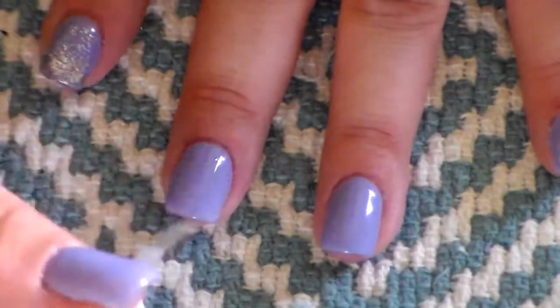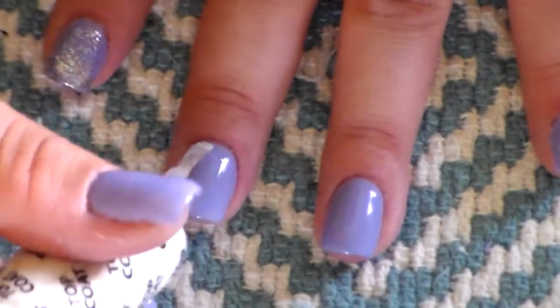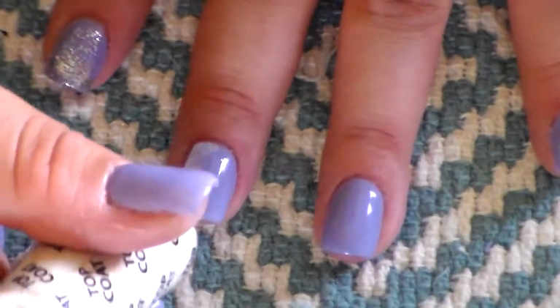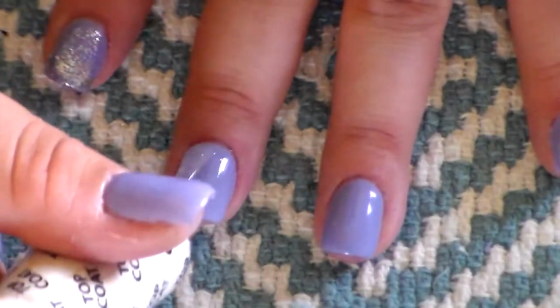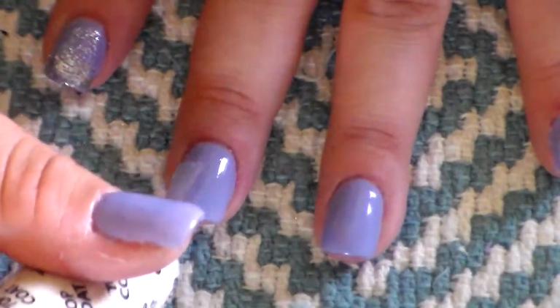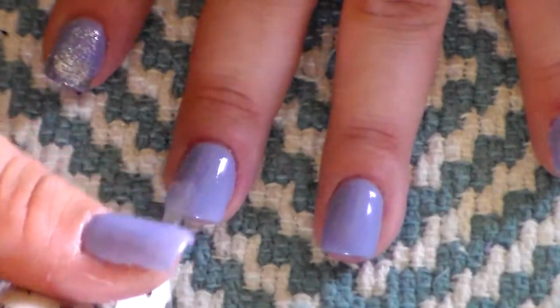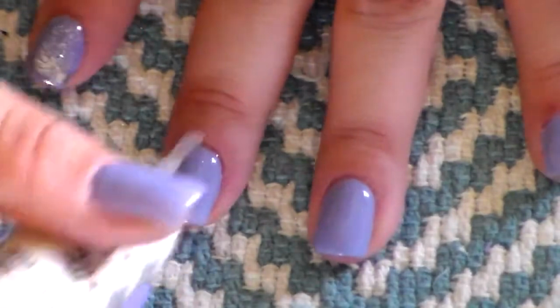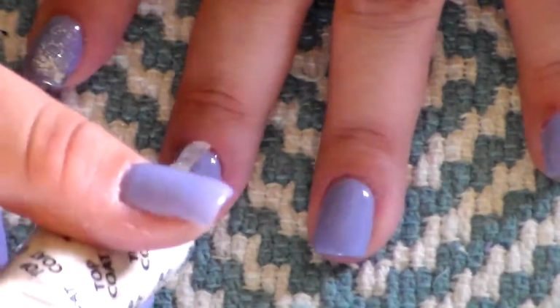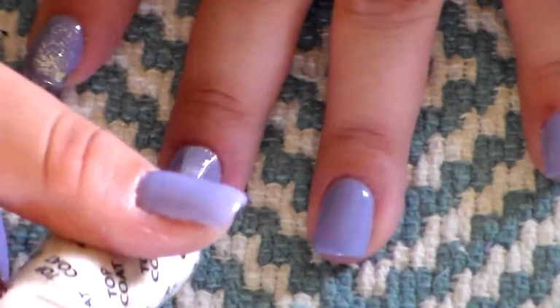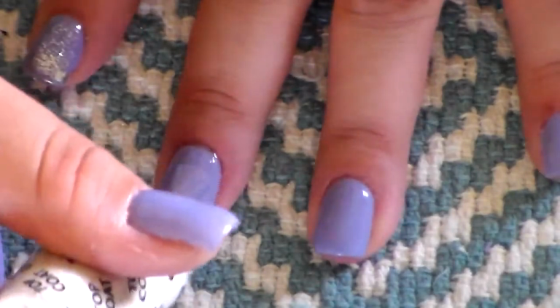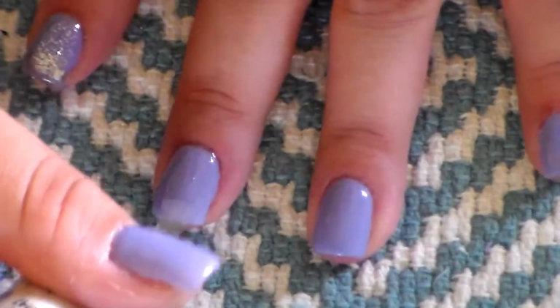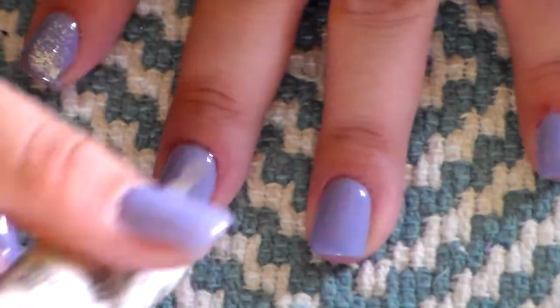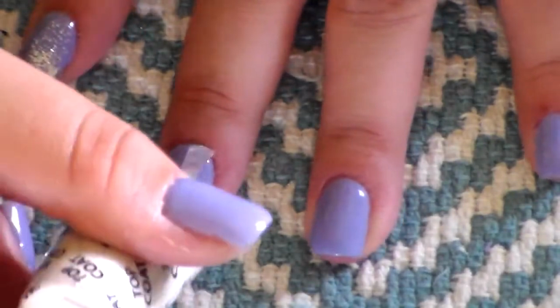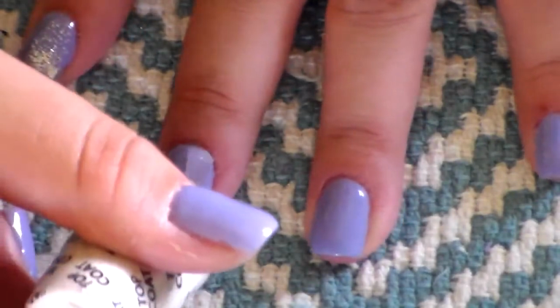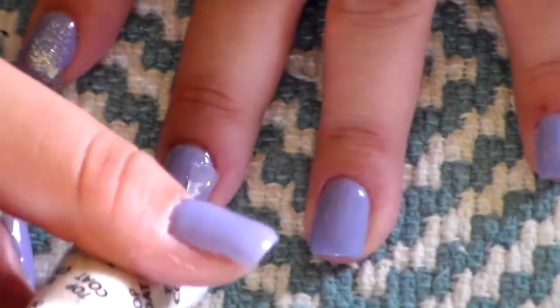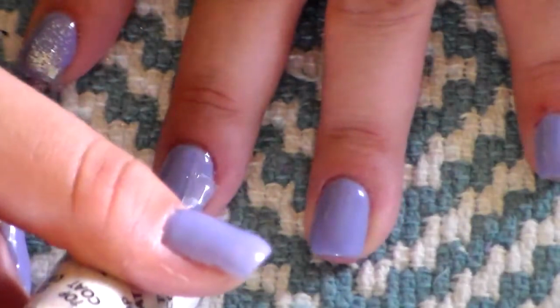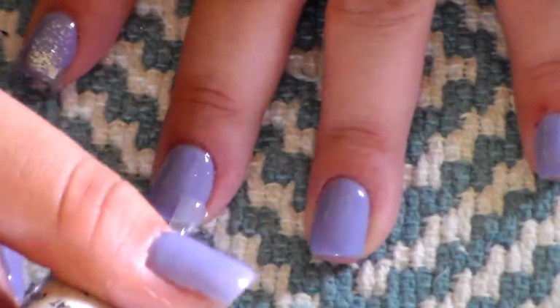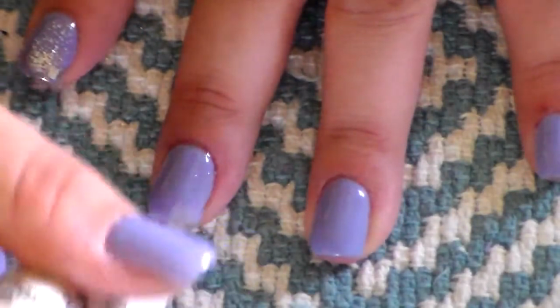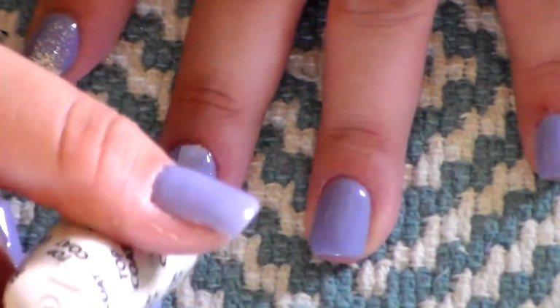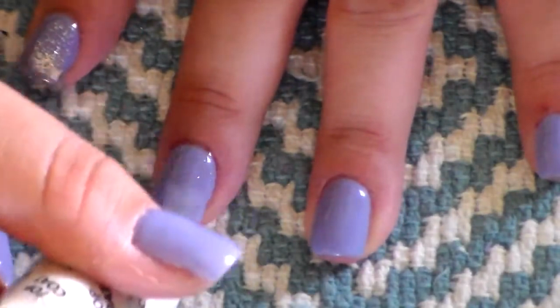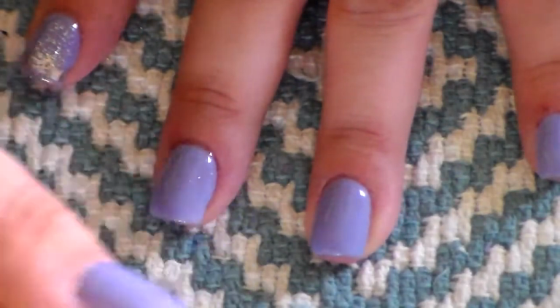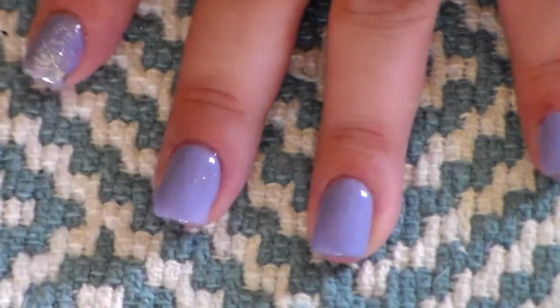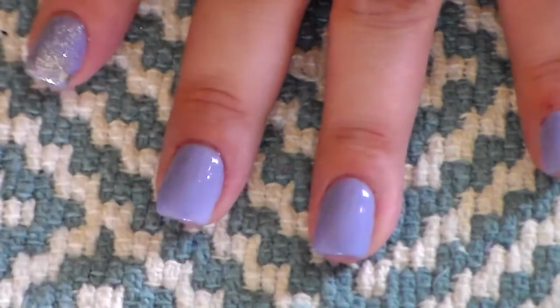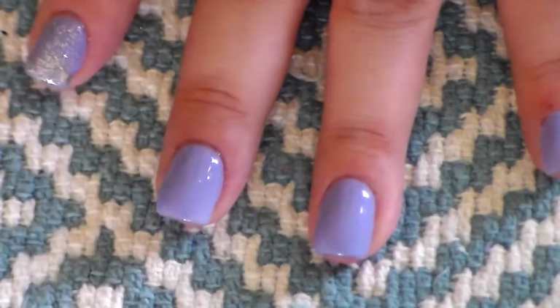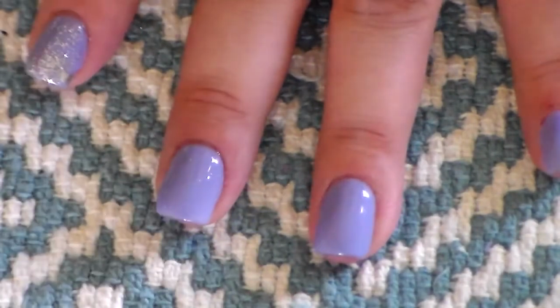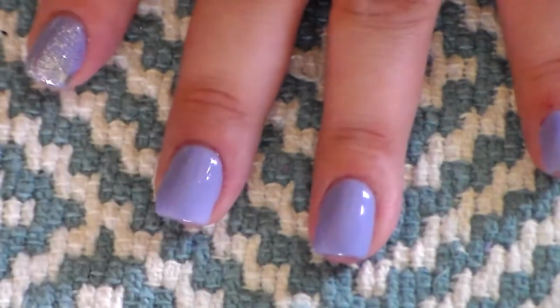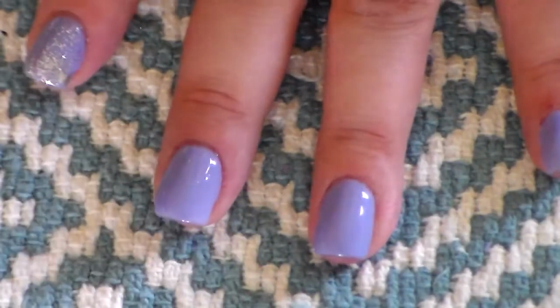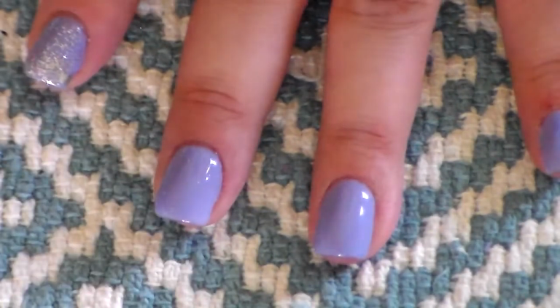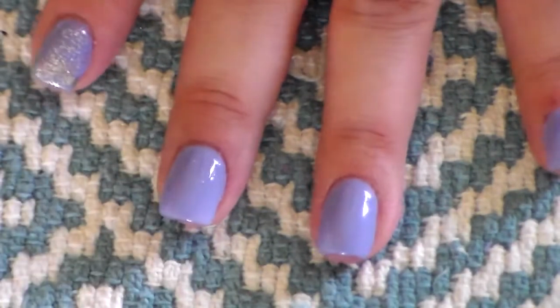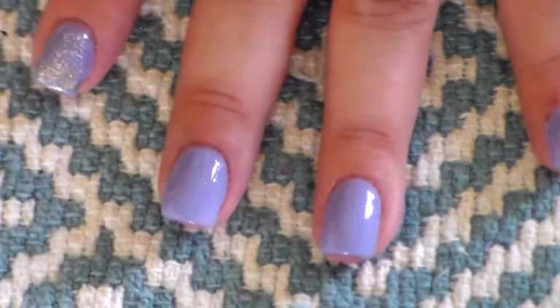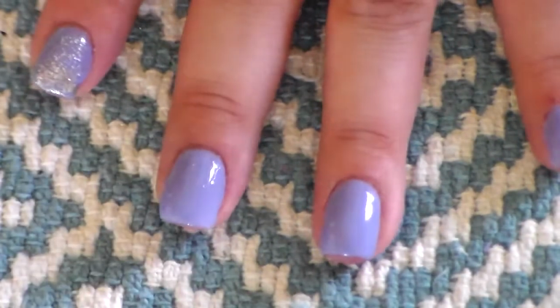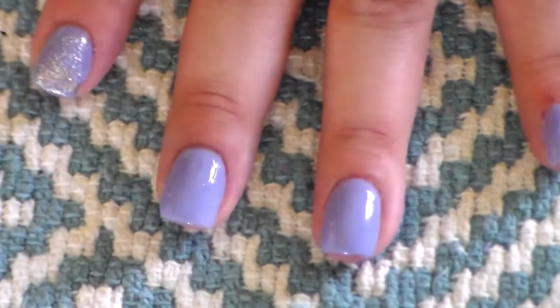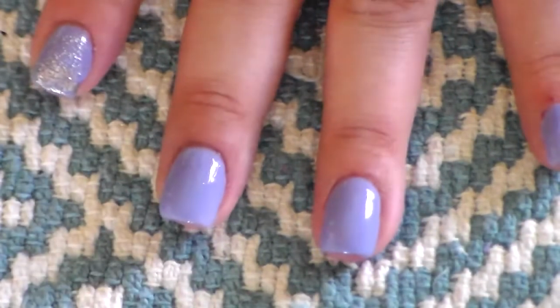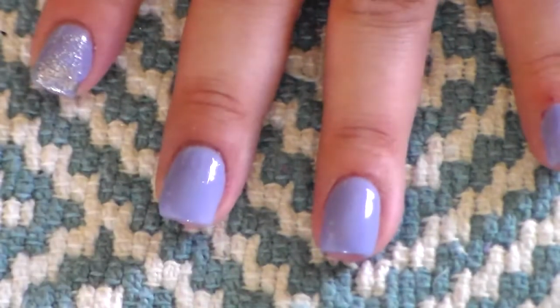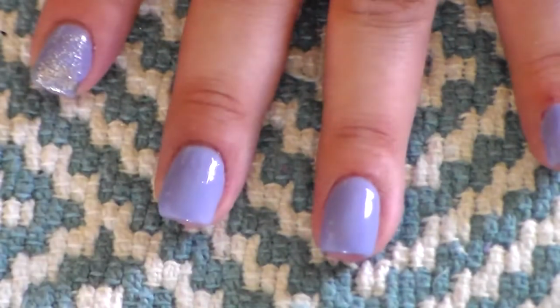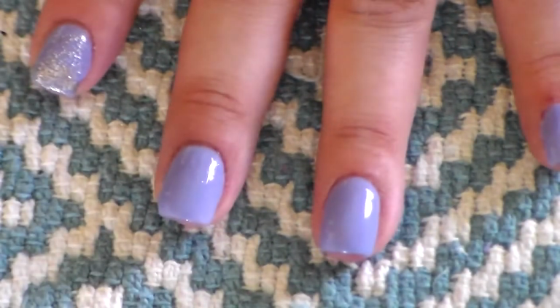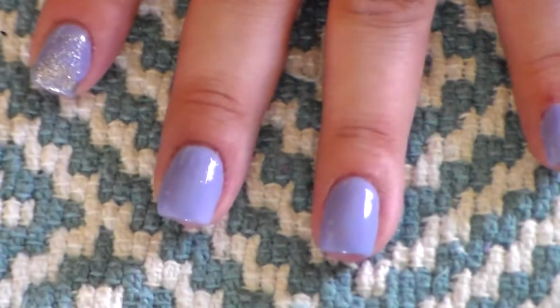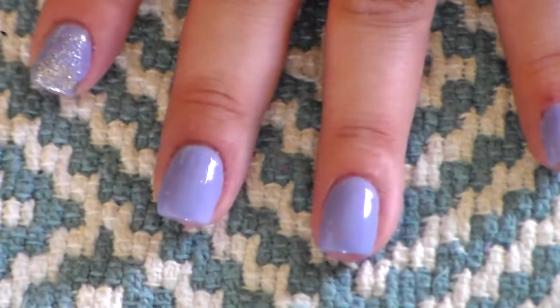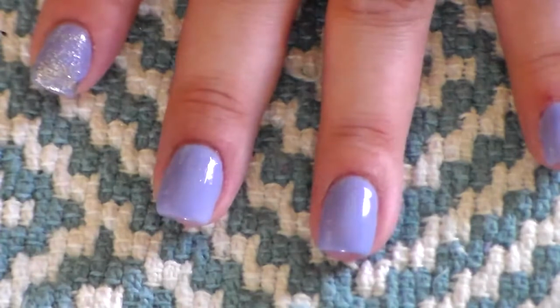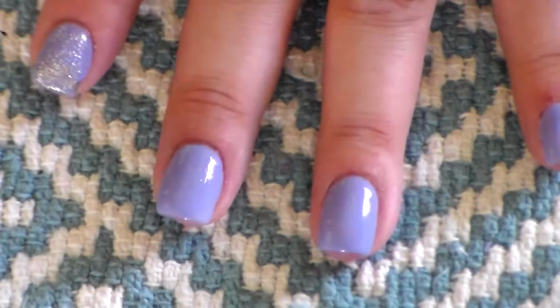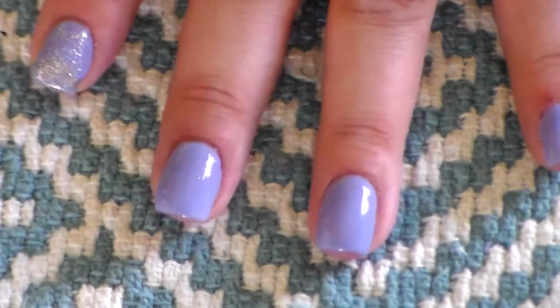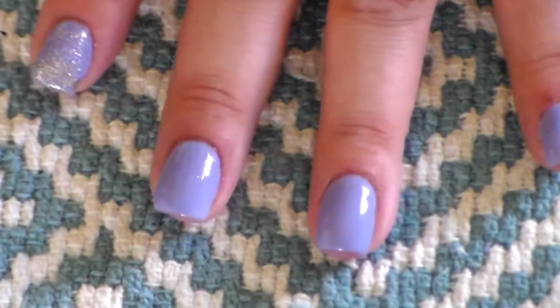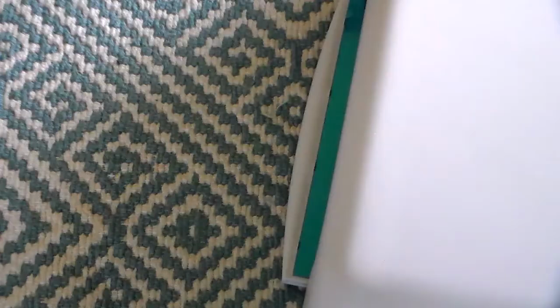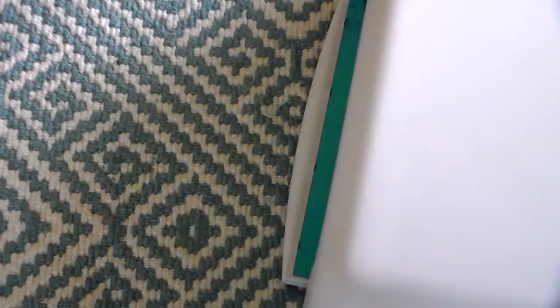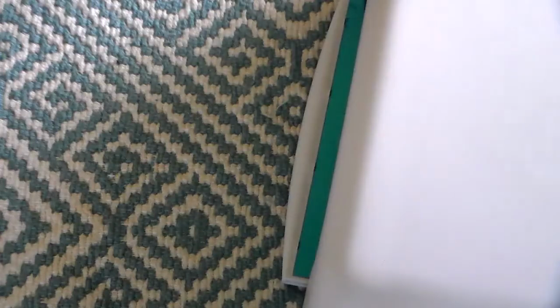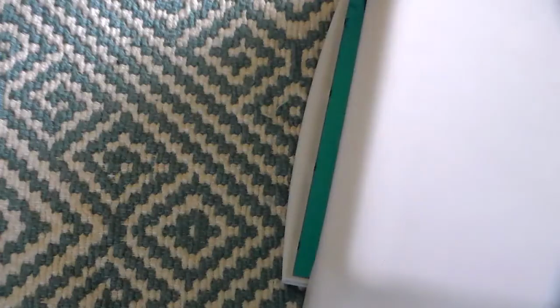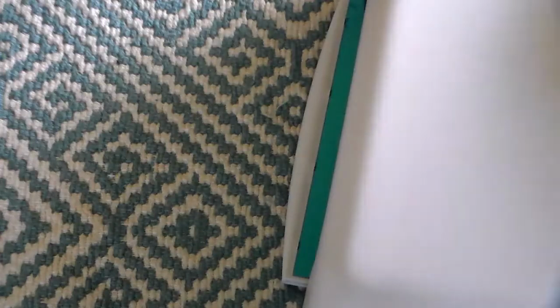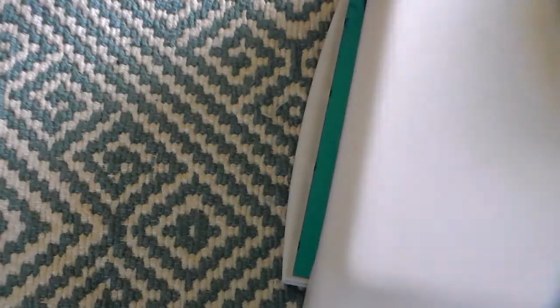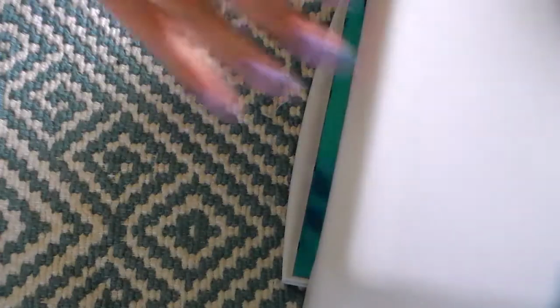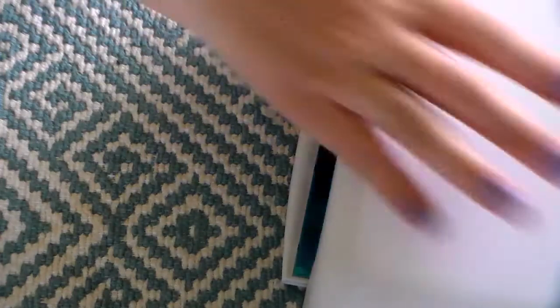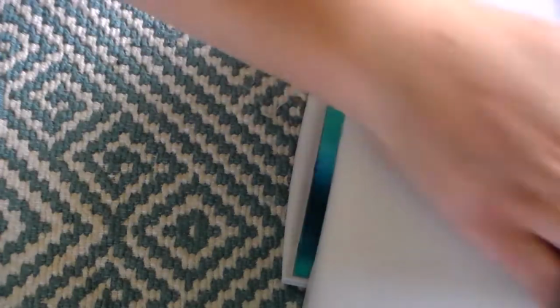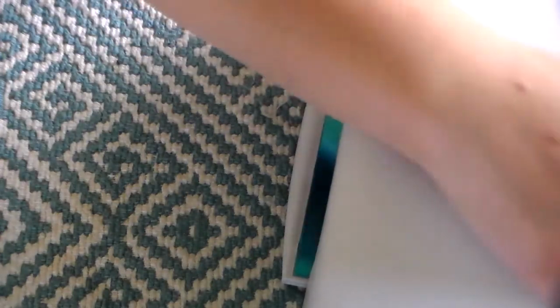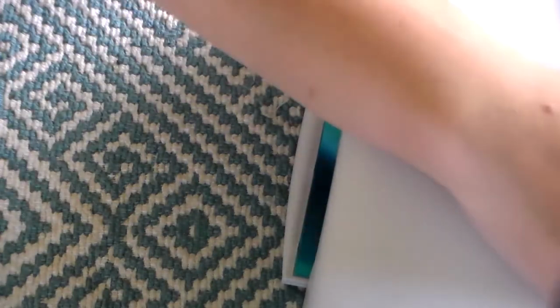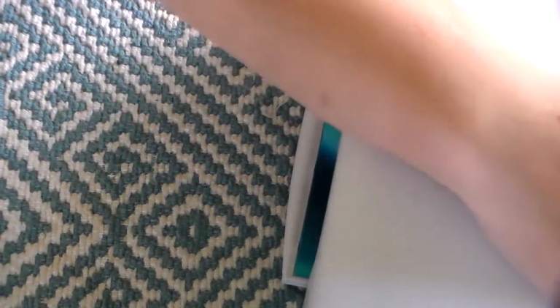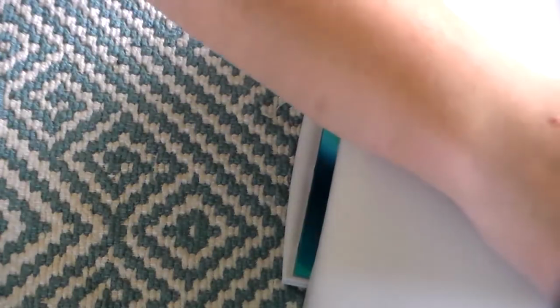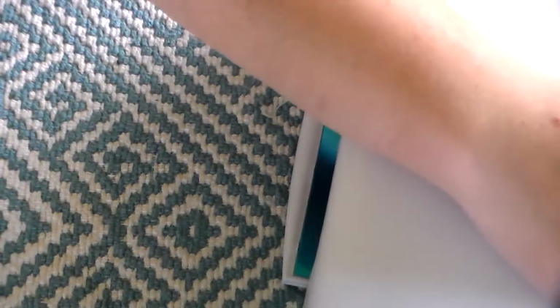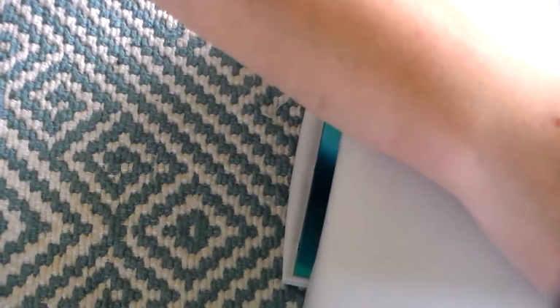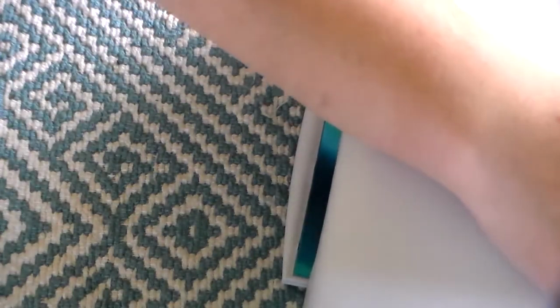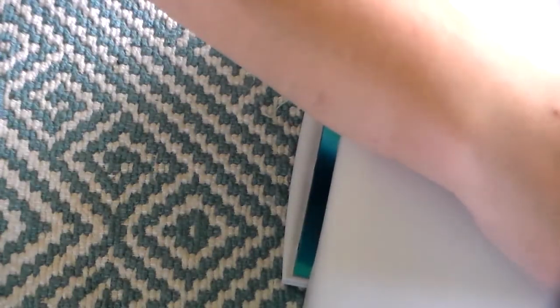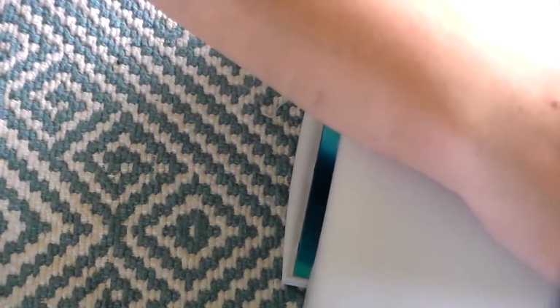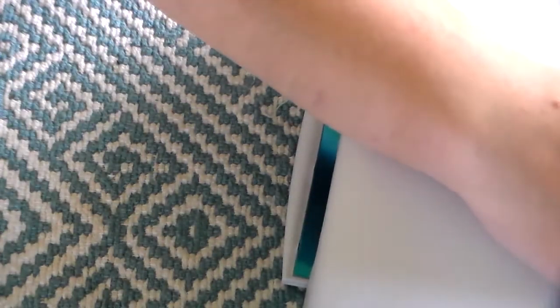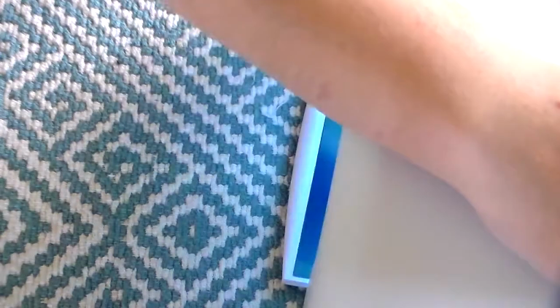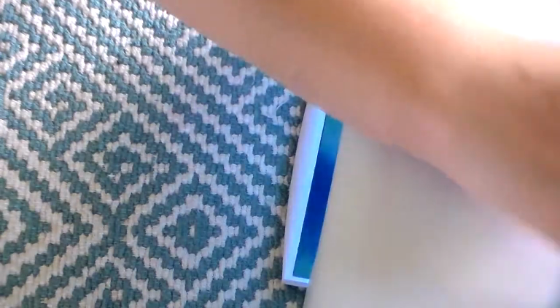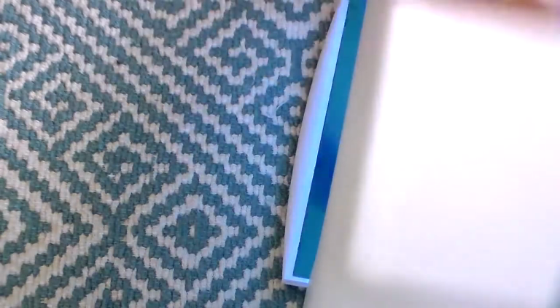For the first step, grab your top coat and just apply a very thin coat to all the nails and stick it under the light for 30 seconds.